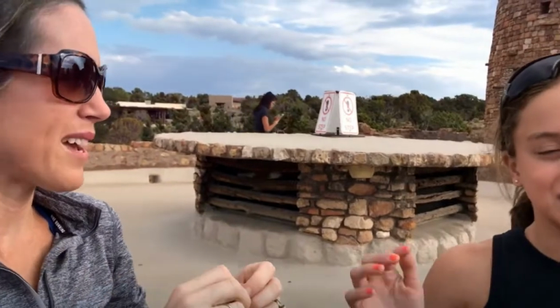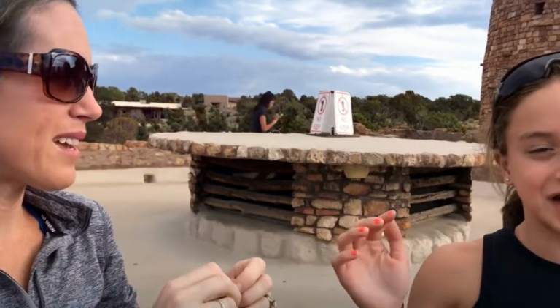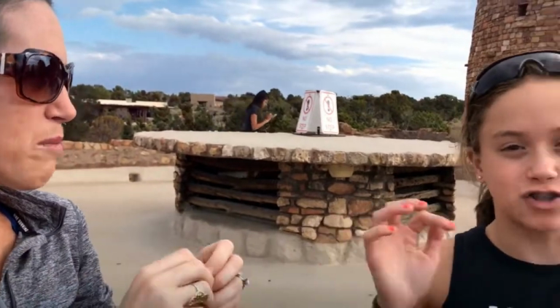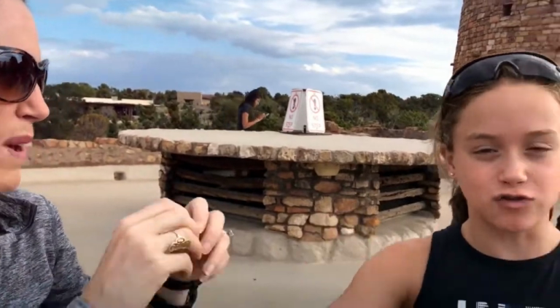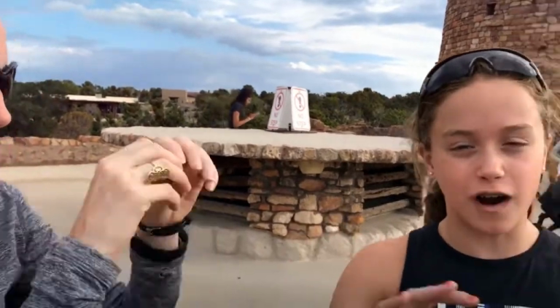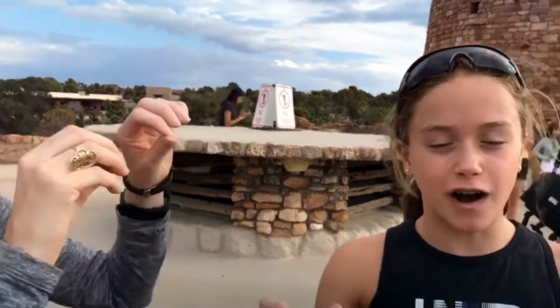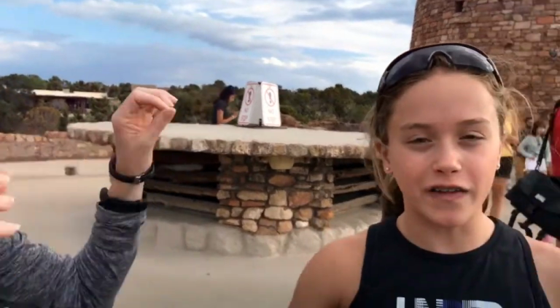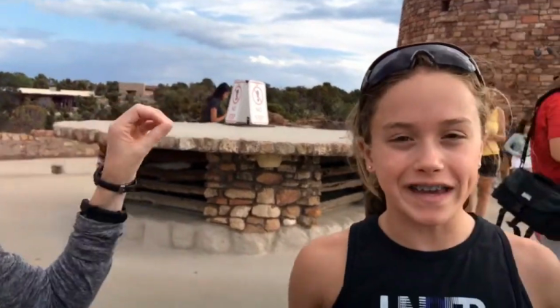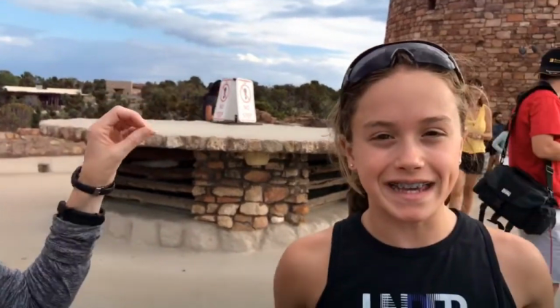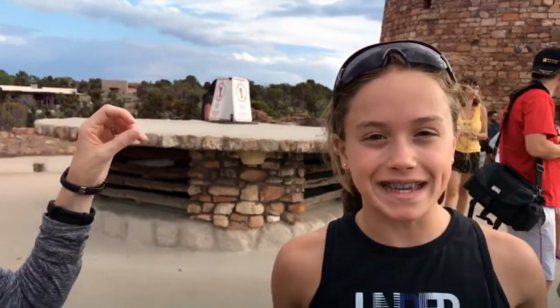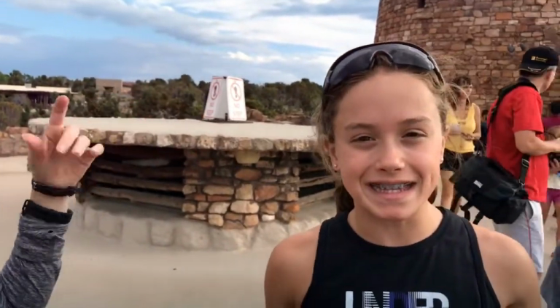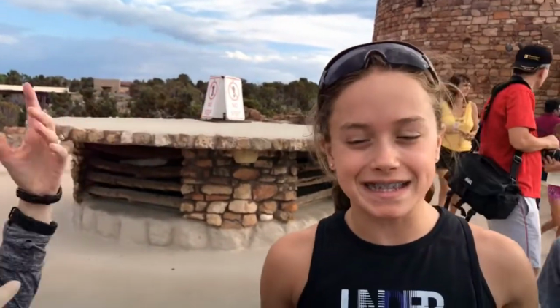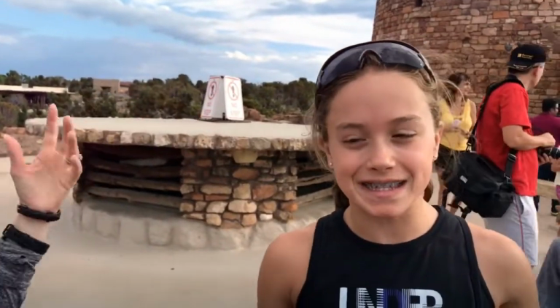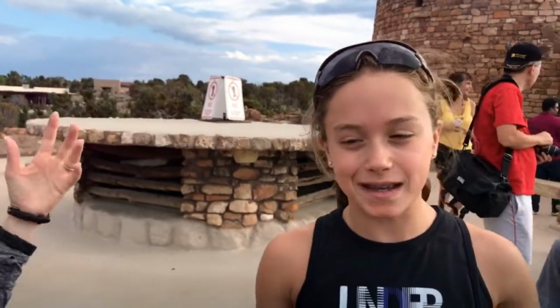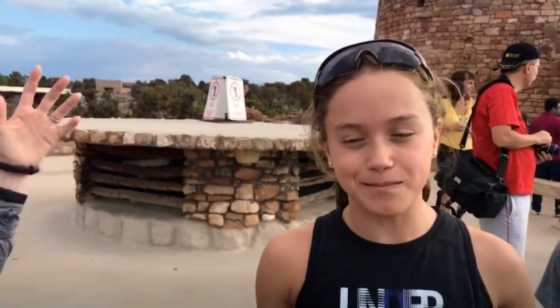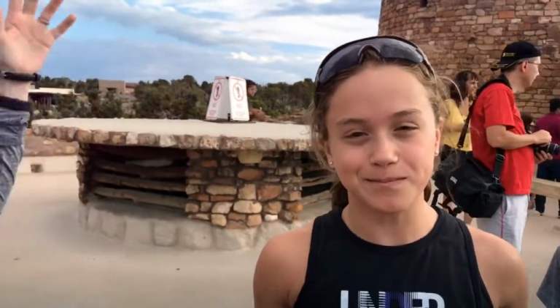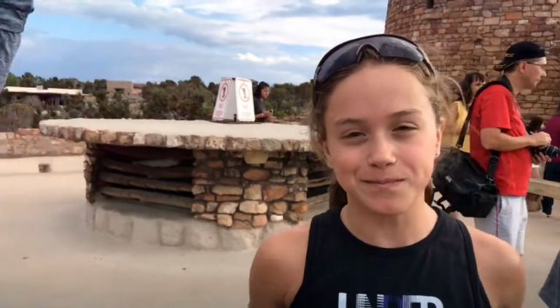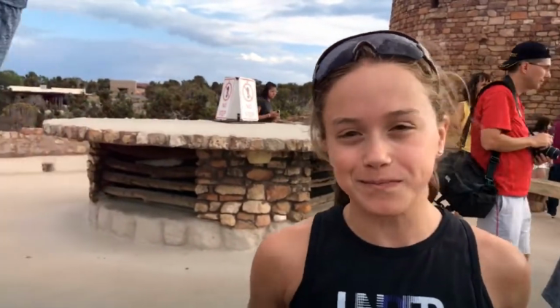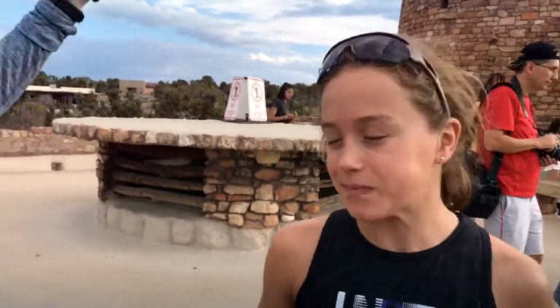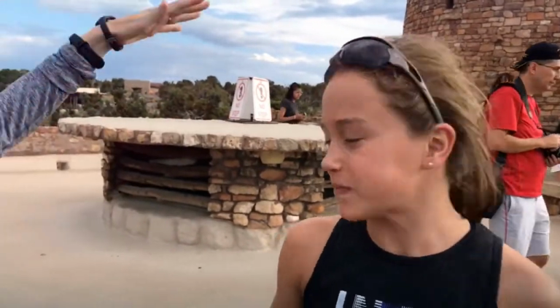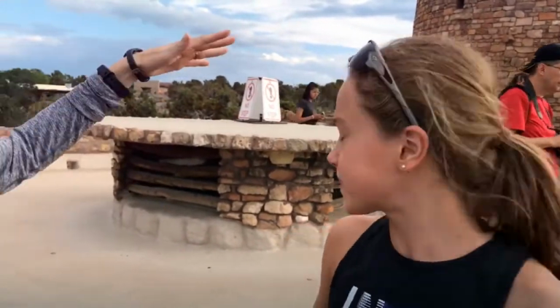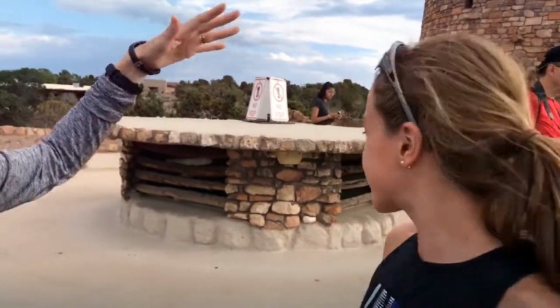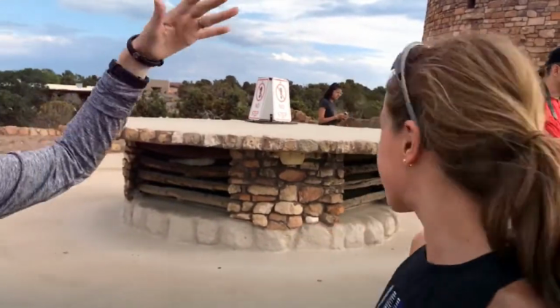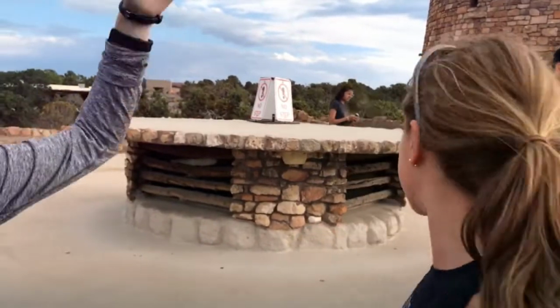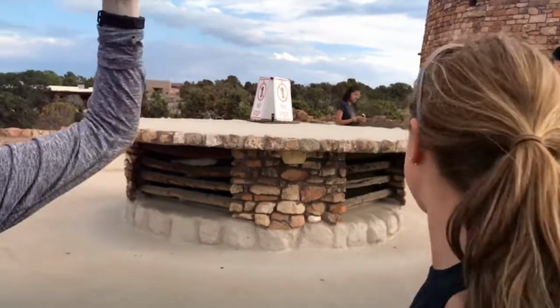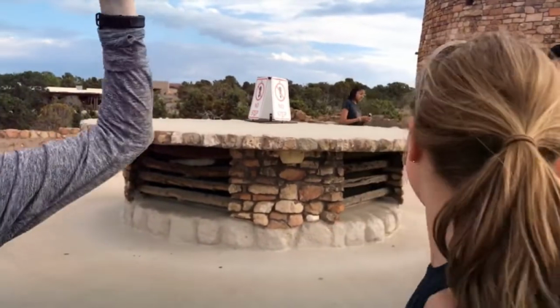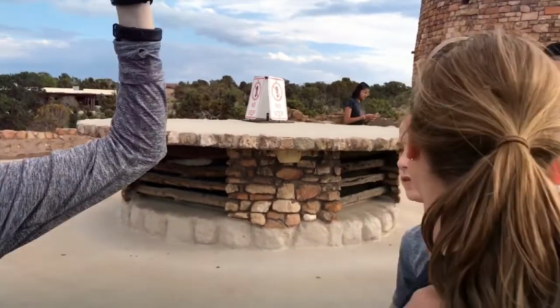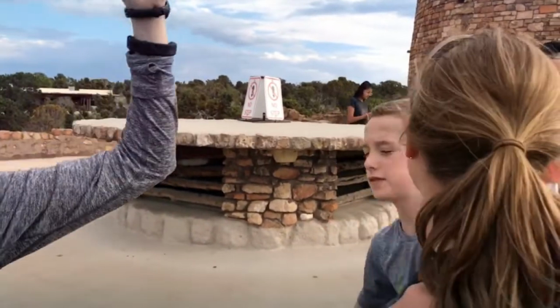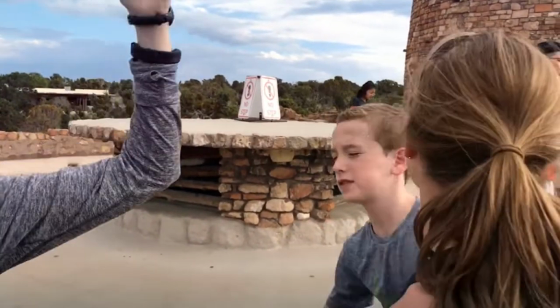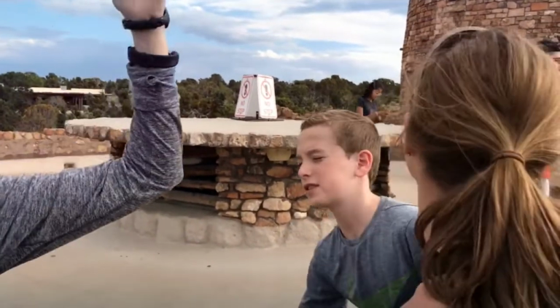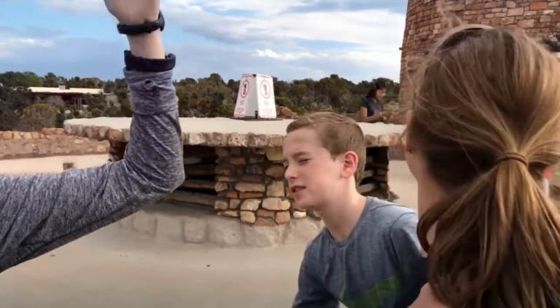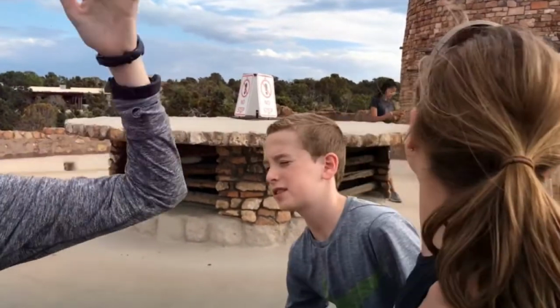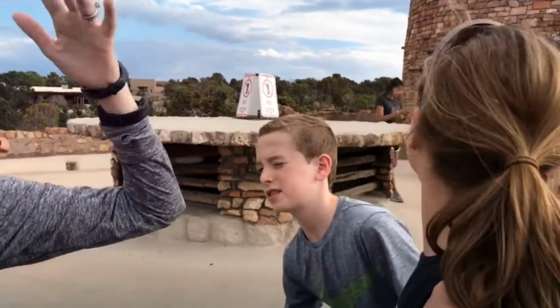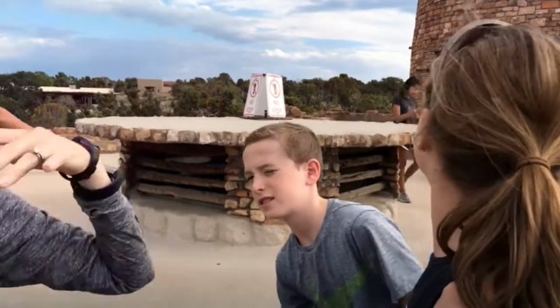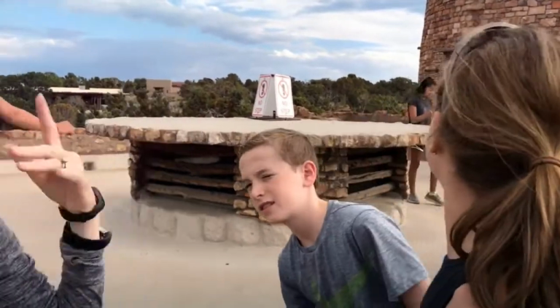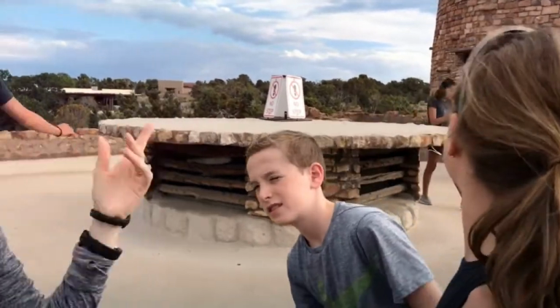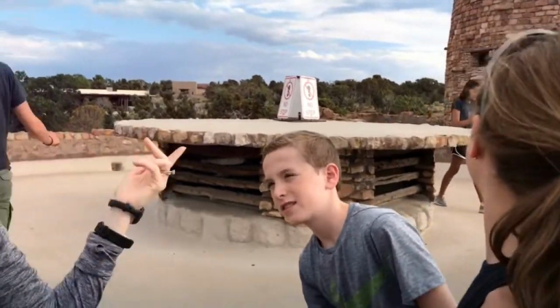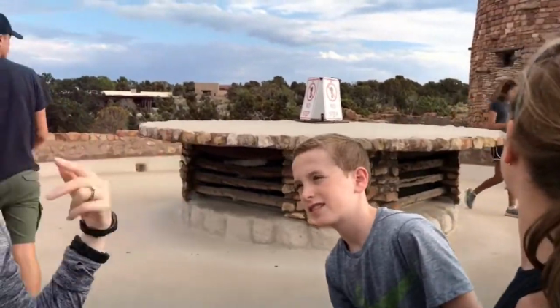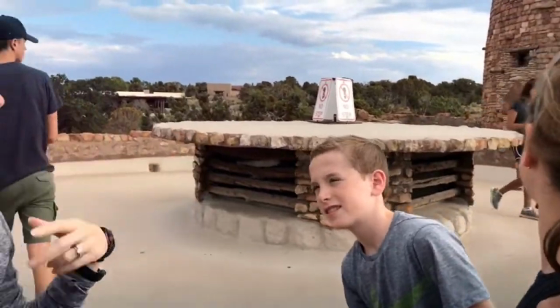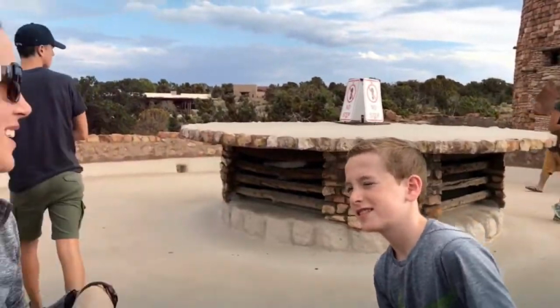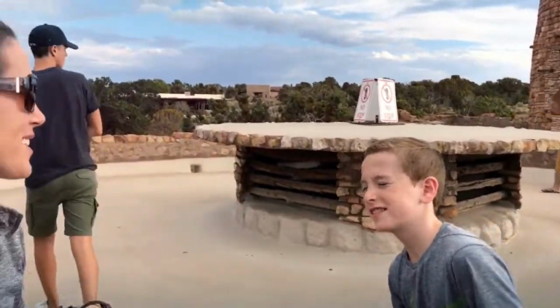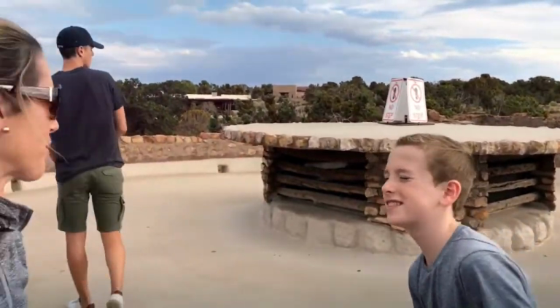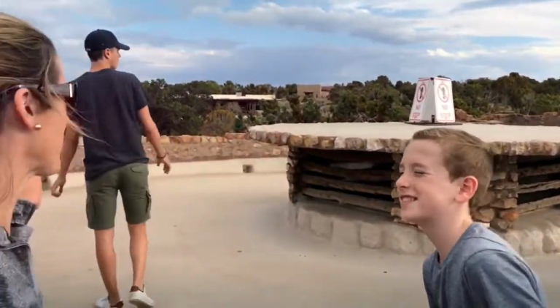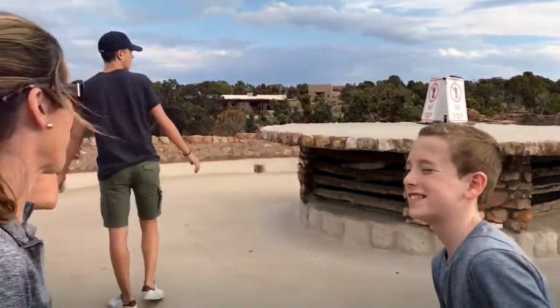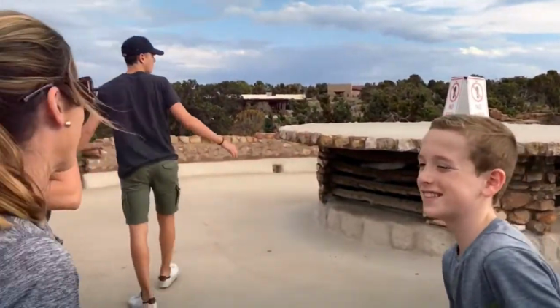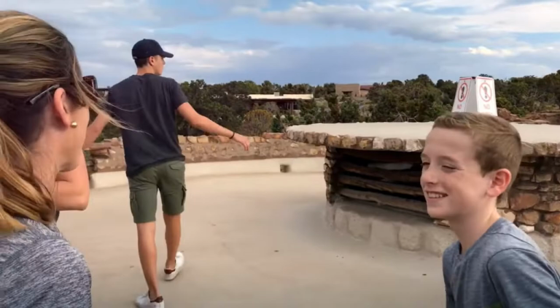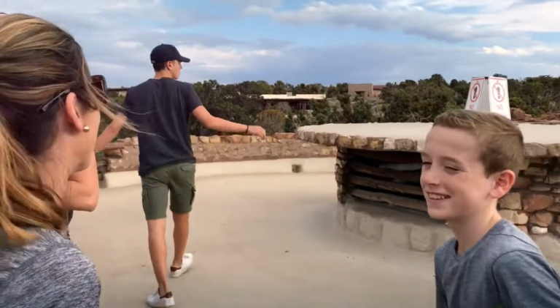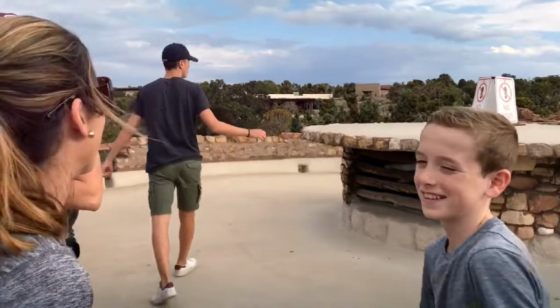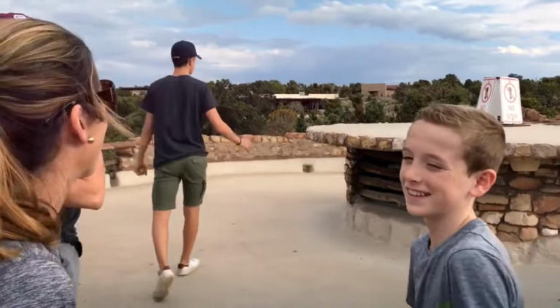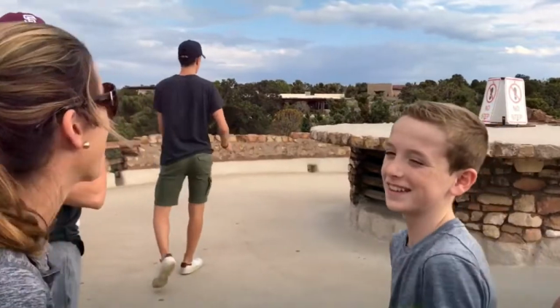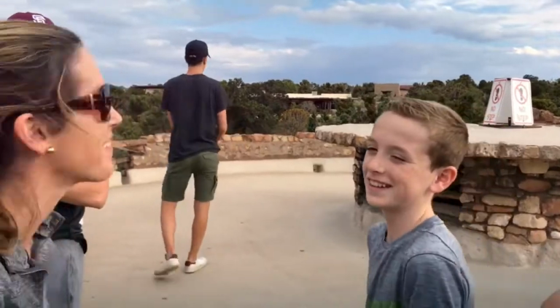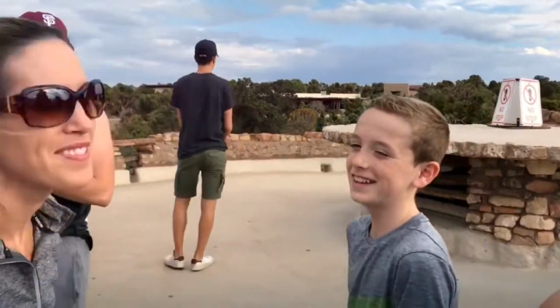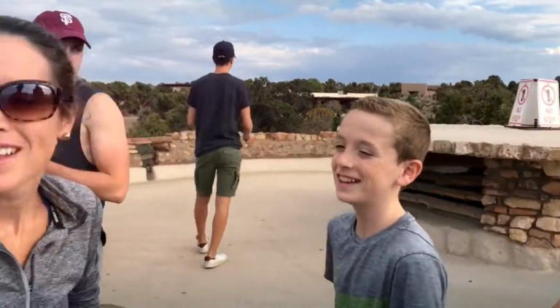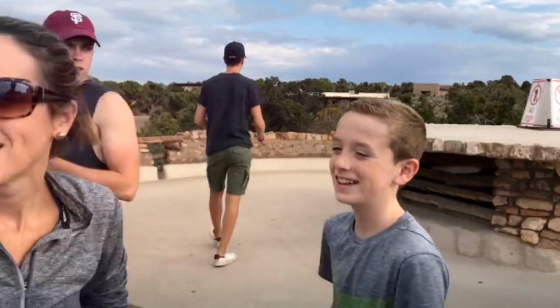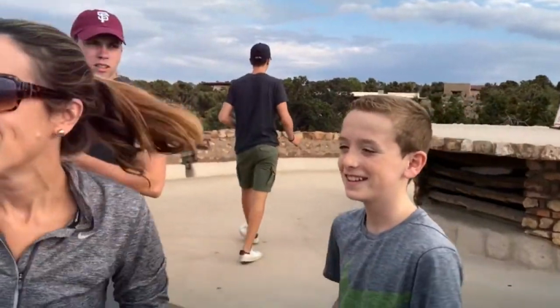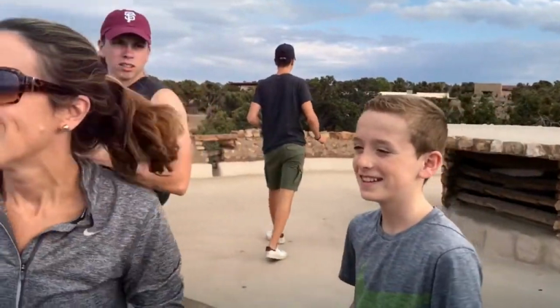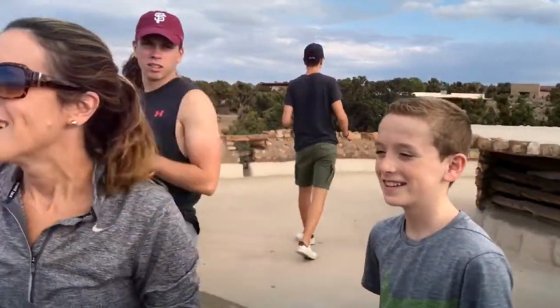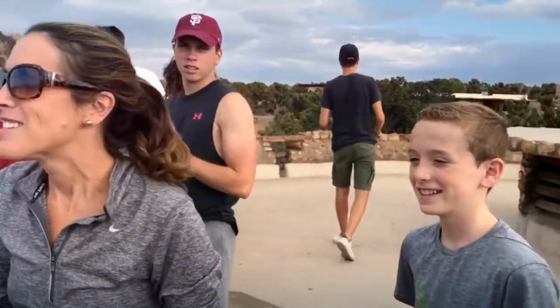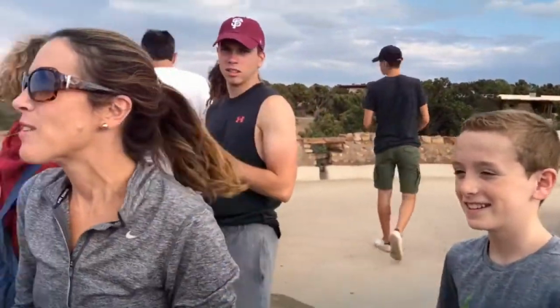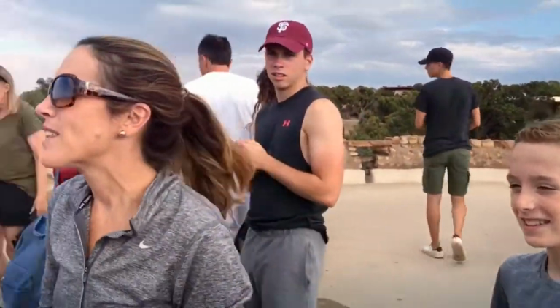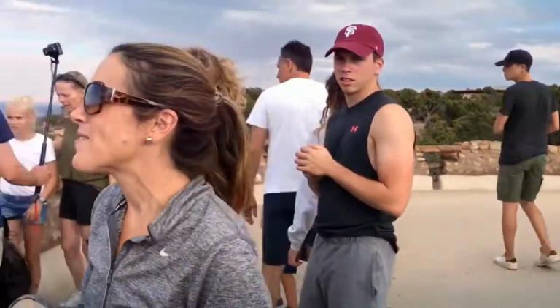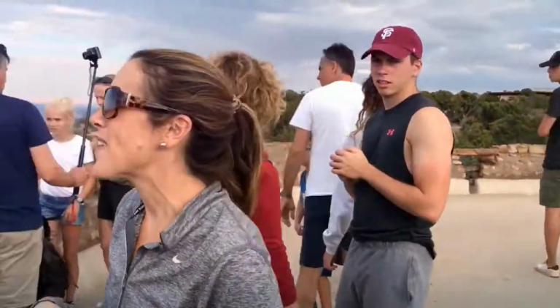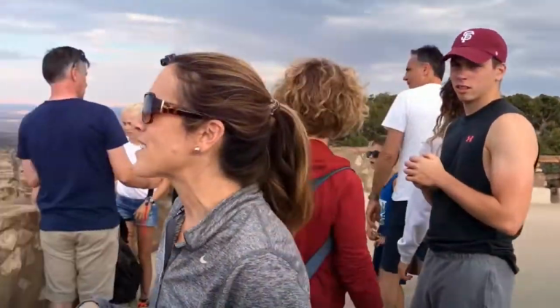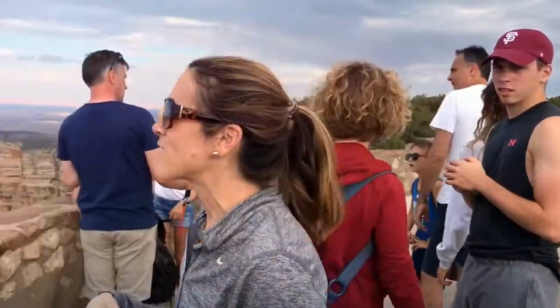There are pictographs and petroglyphs and drawings all in the tower, and you climb all the way up. It's made of like stone. So it's amazing.